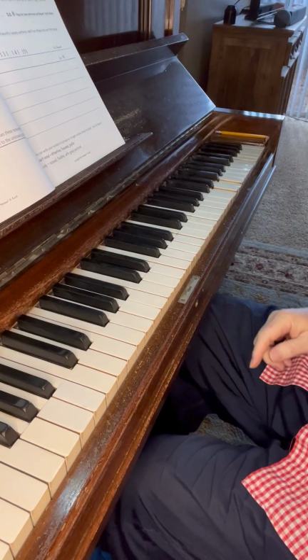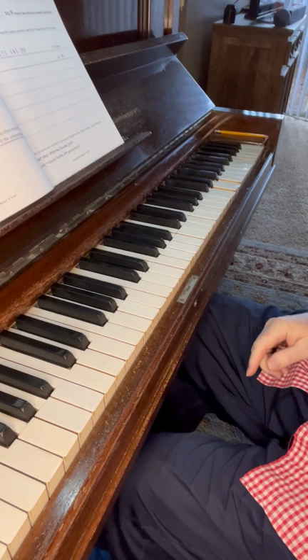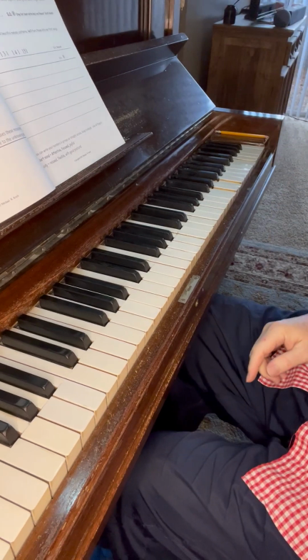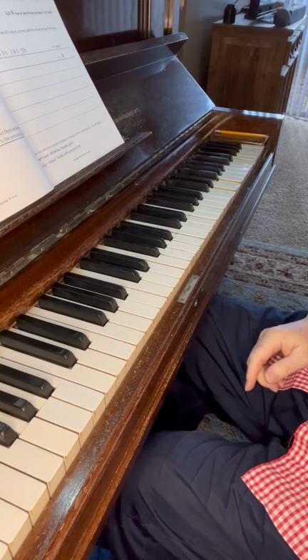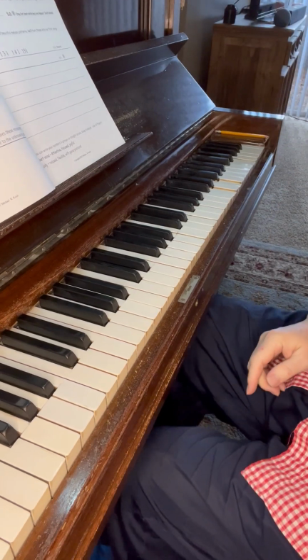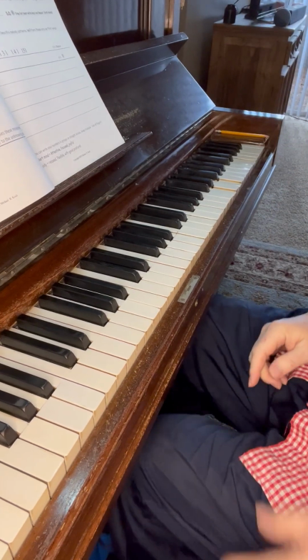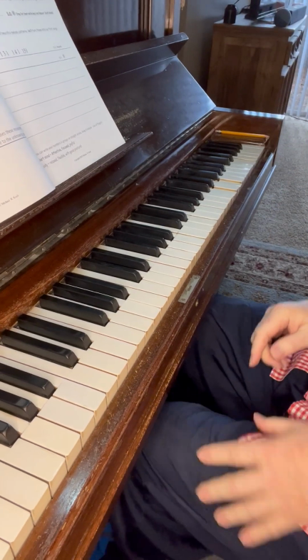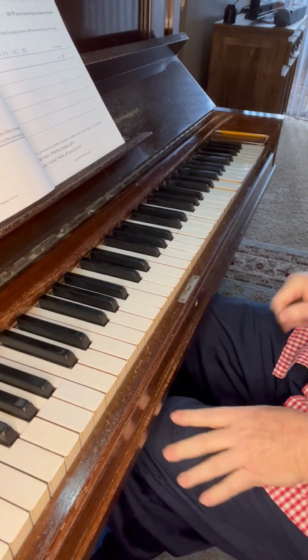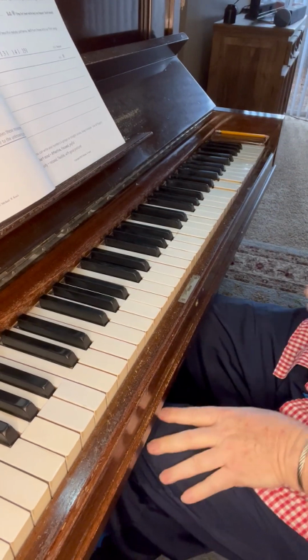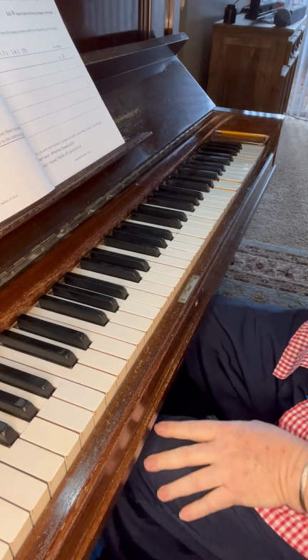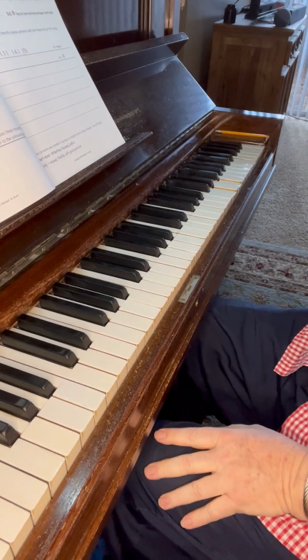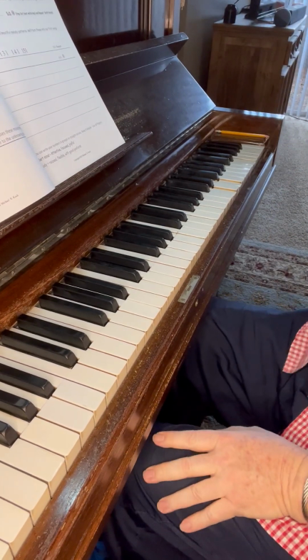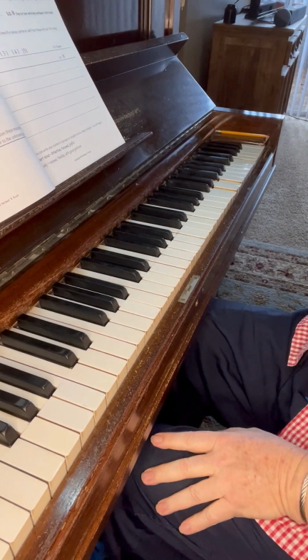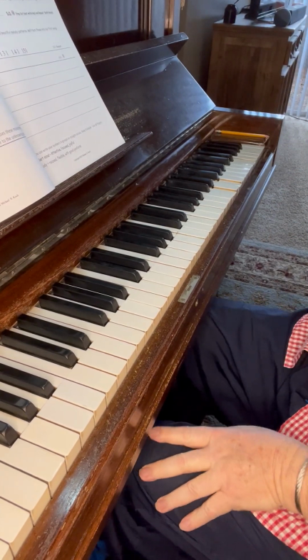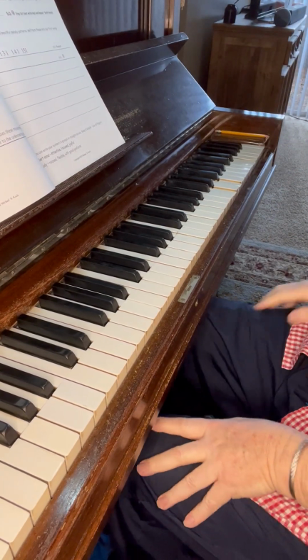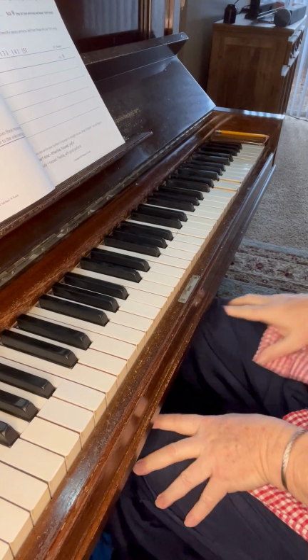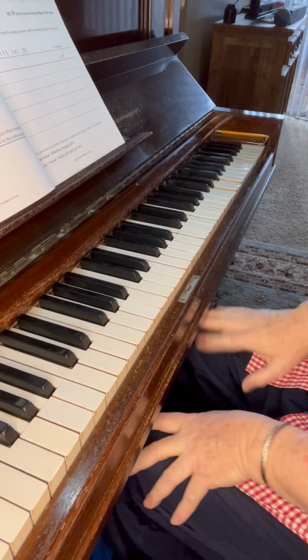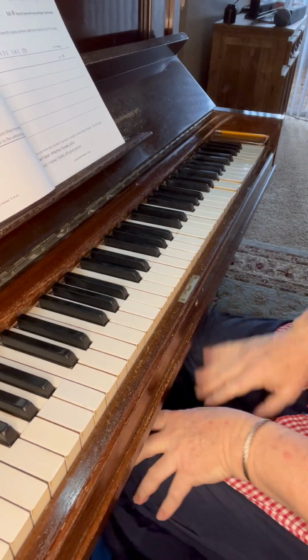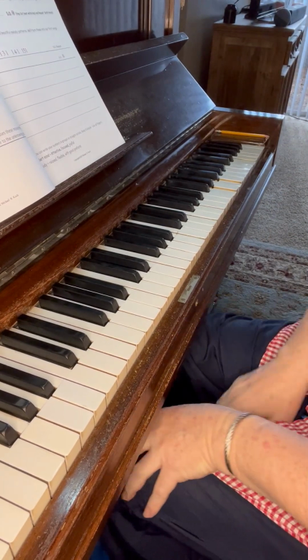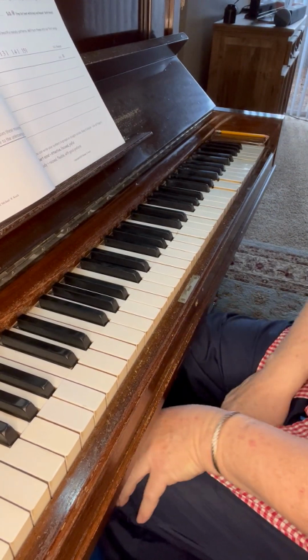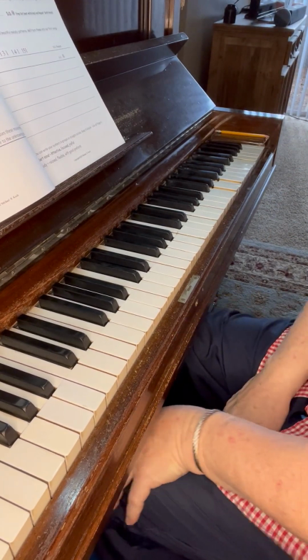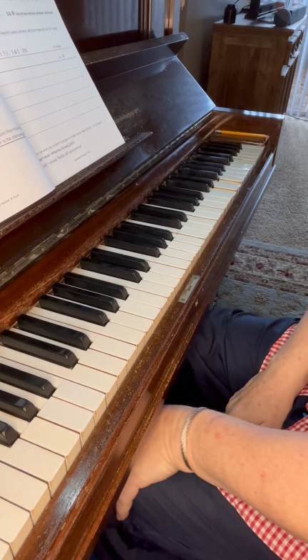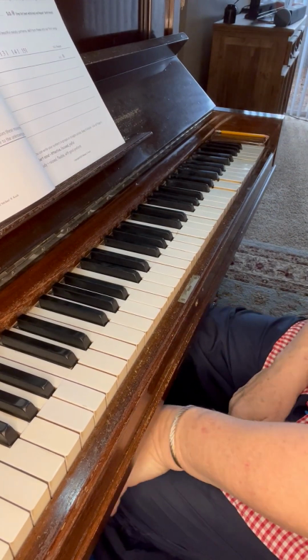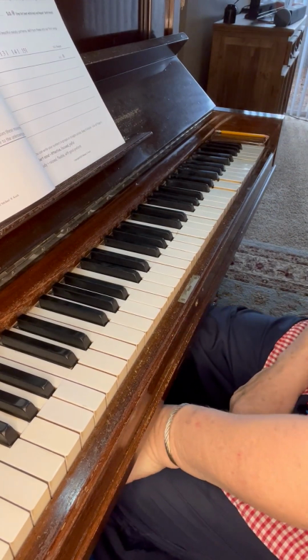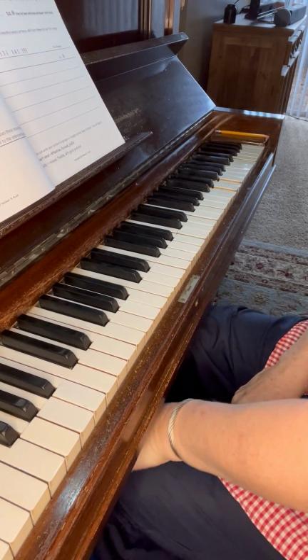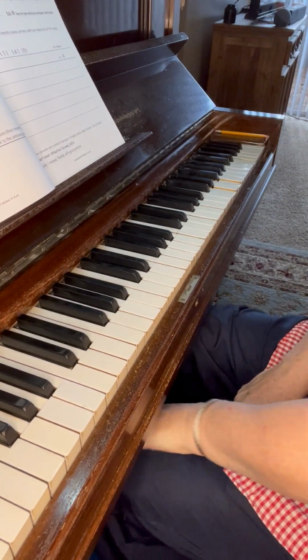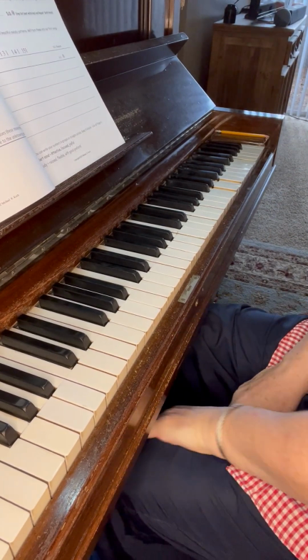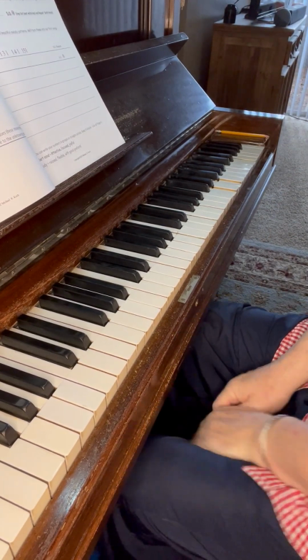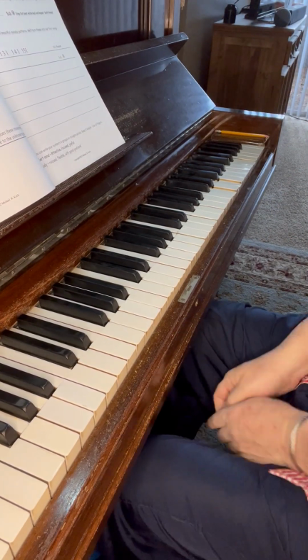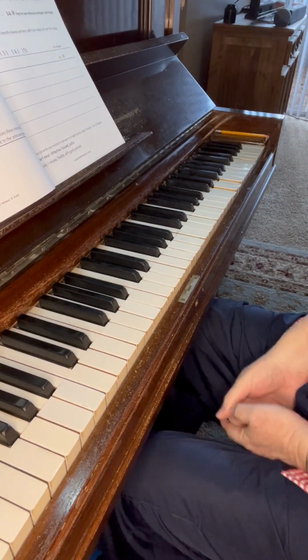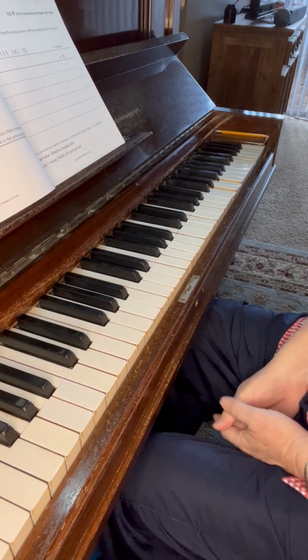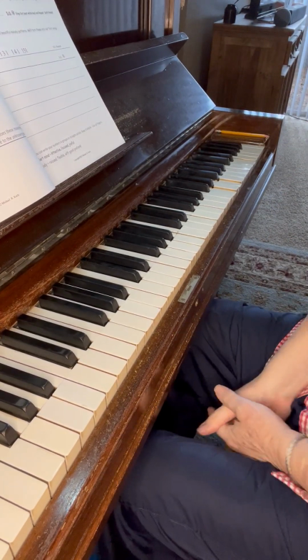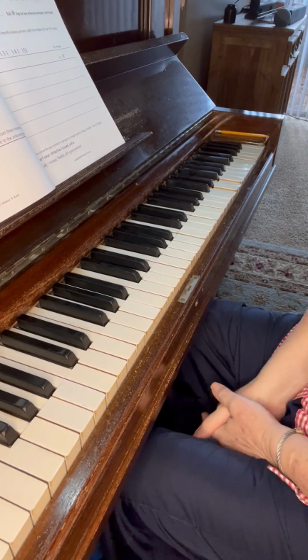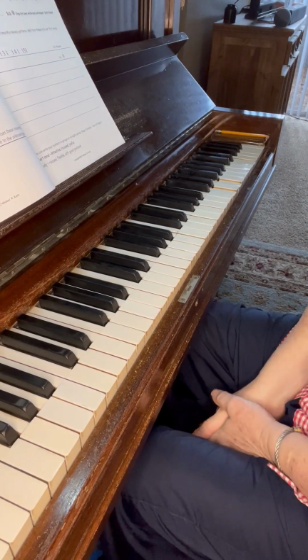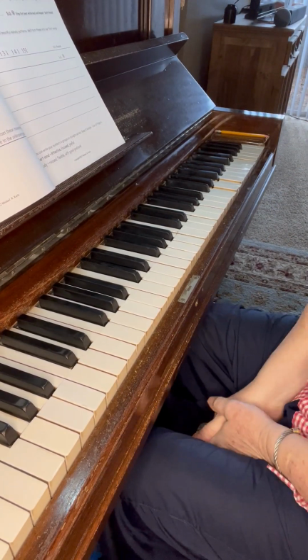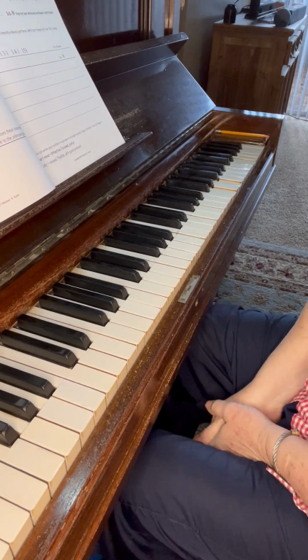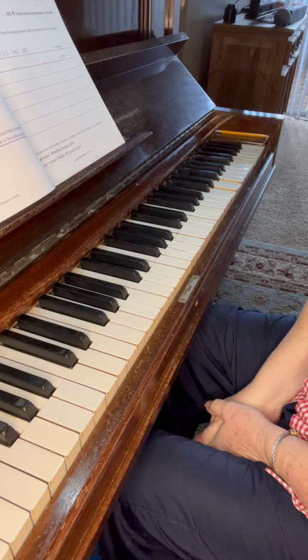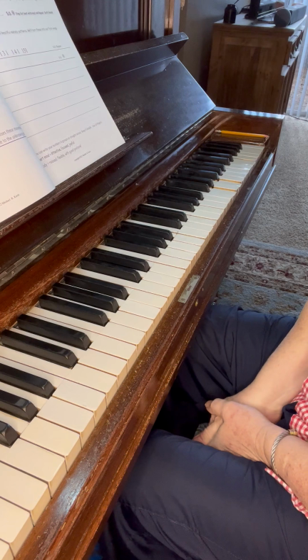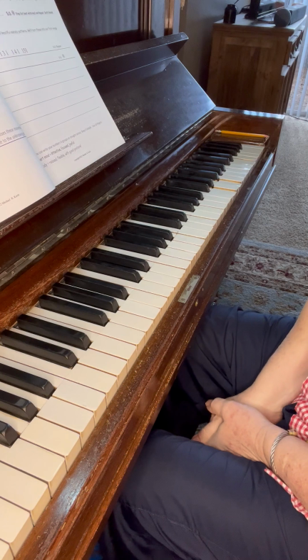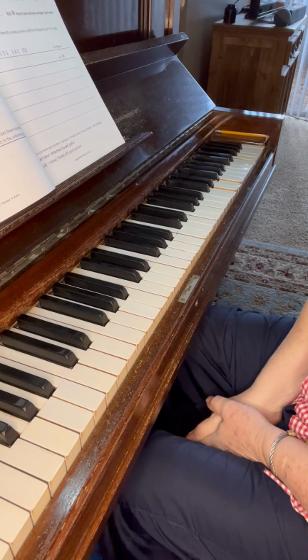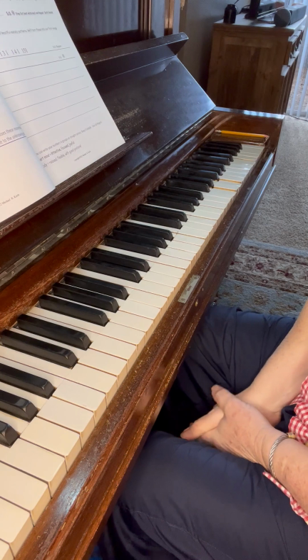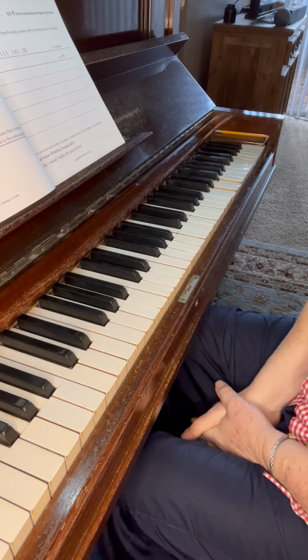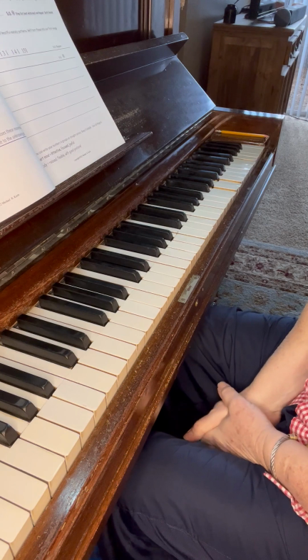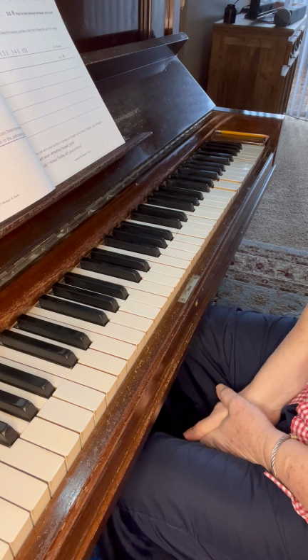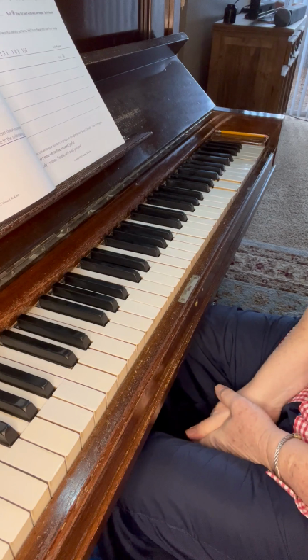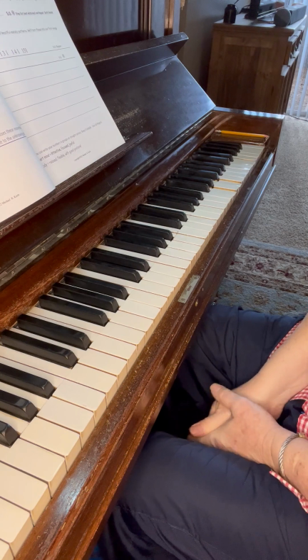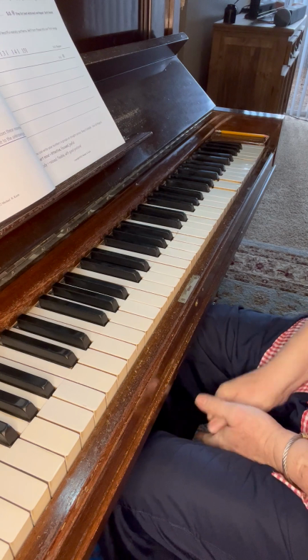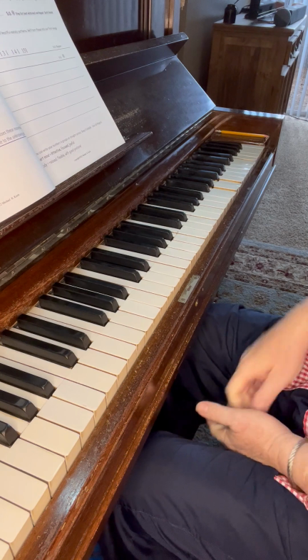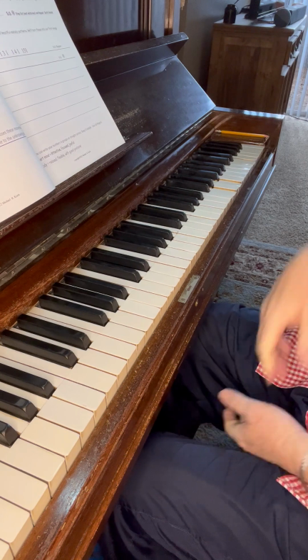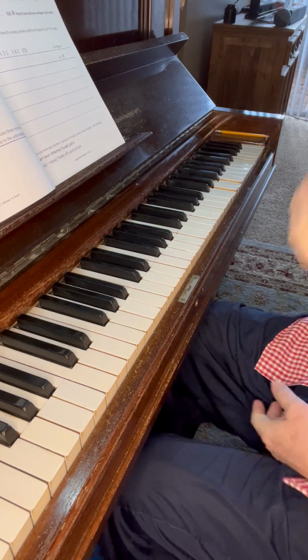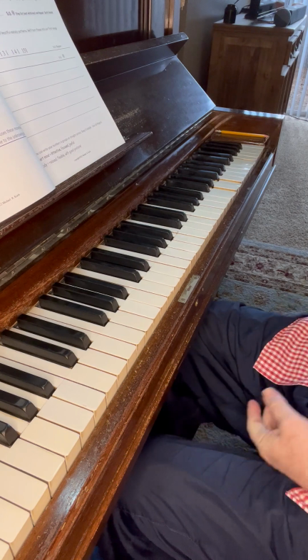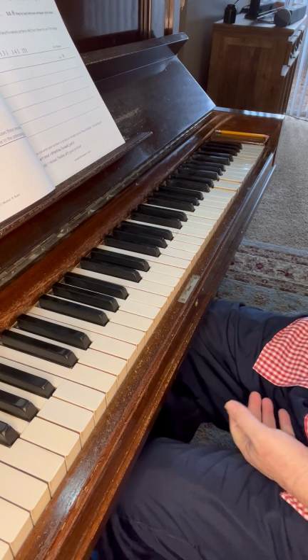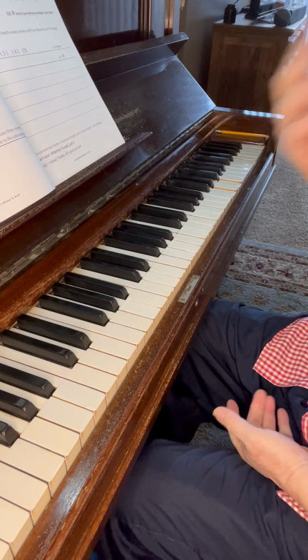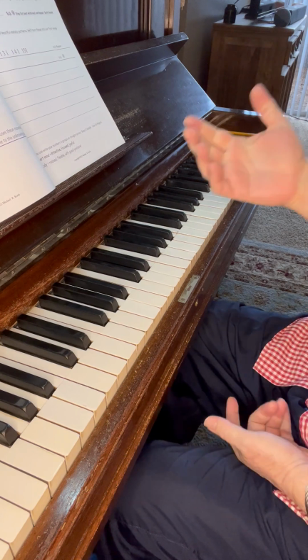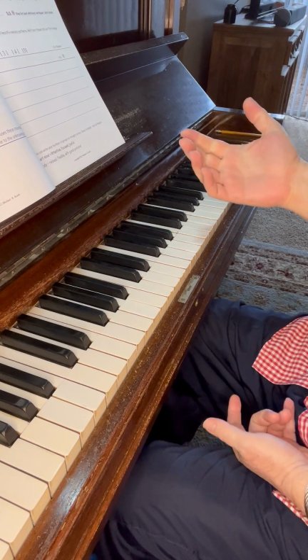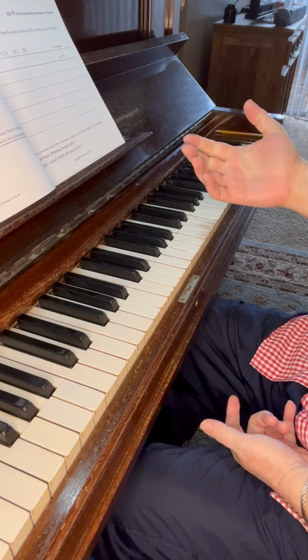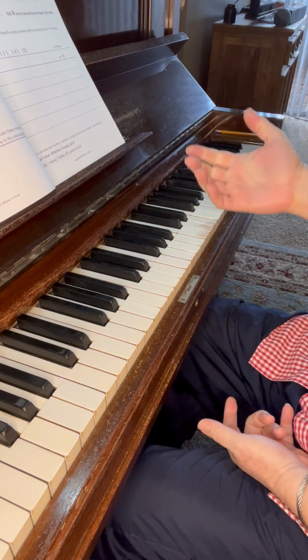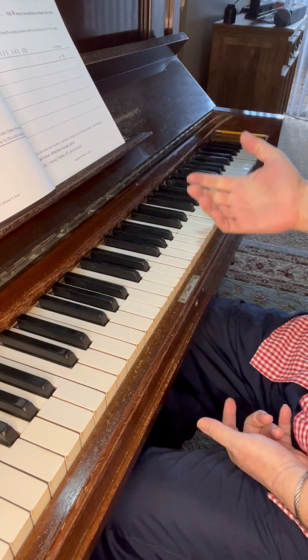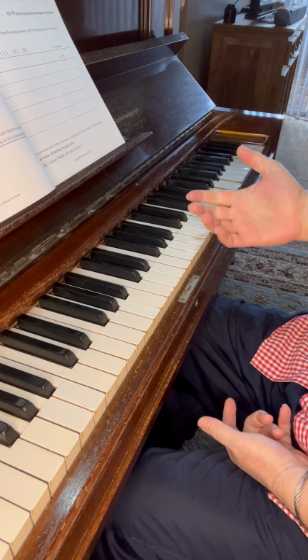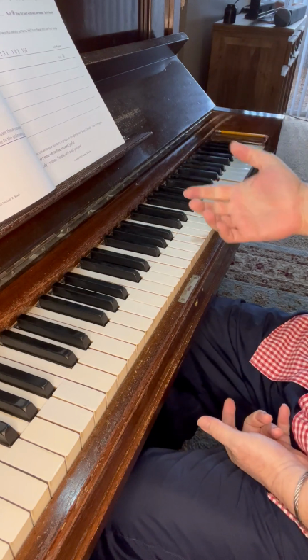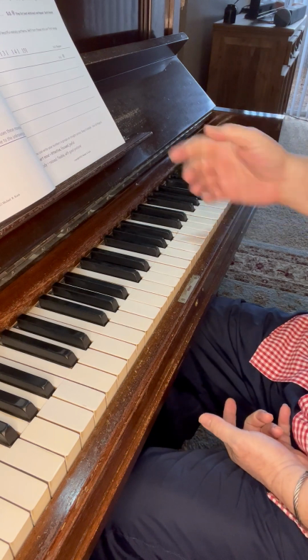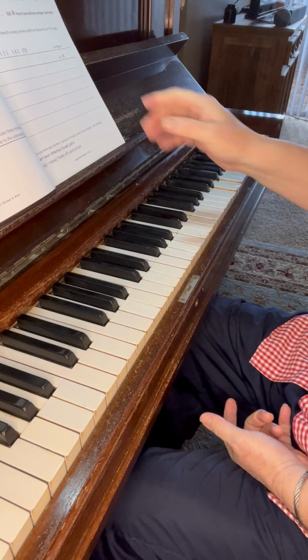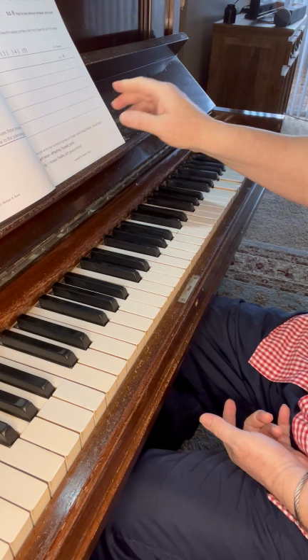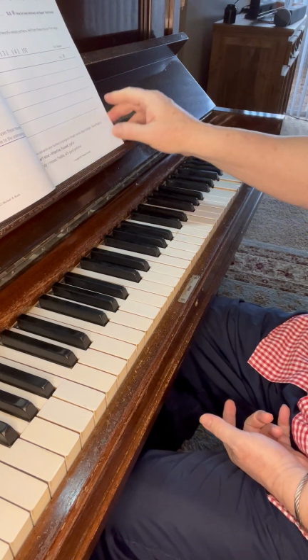Now I'm going to talk about page 14, using the perpendicular circle as much or as little as you wish.